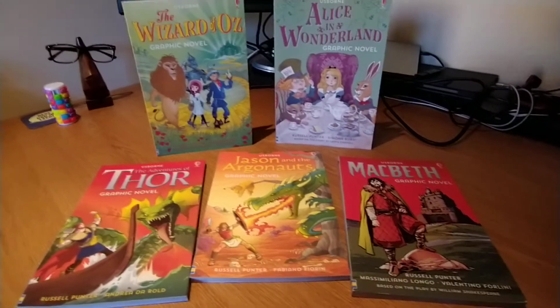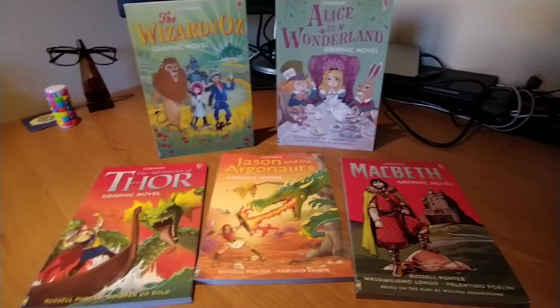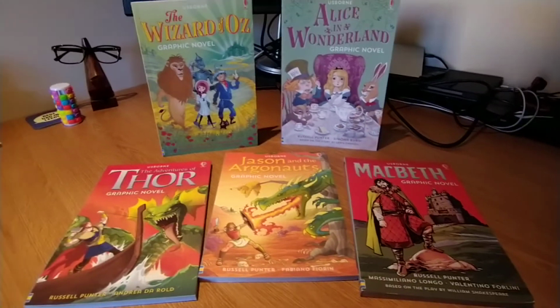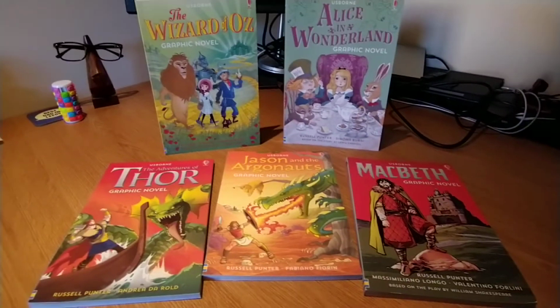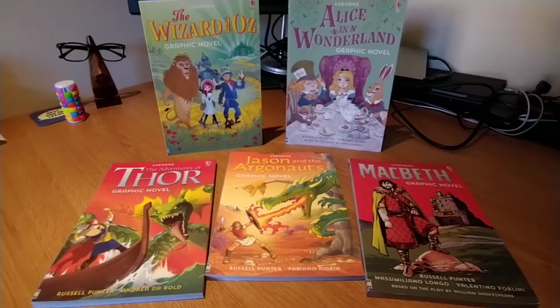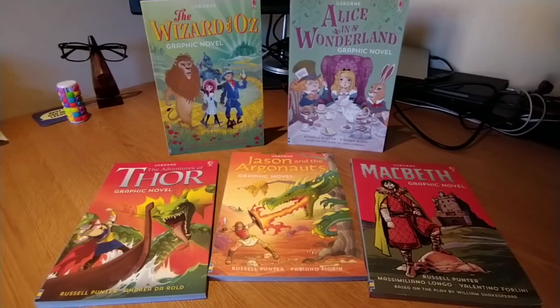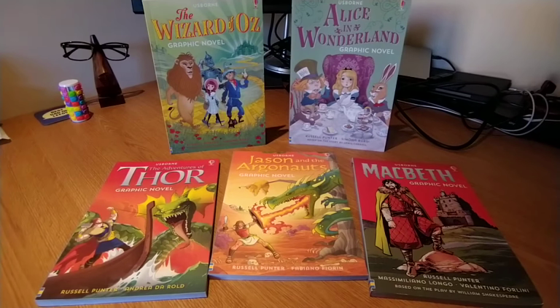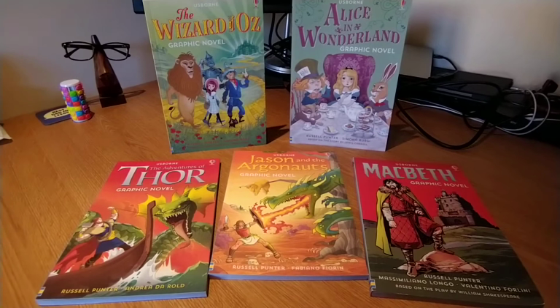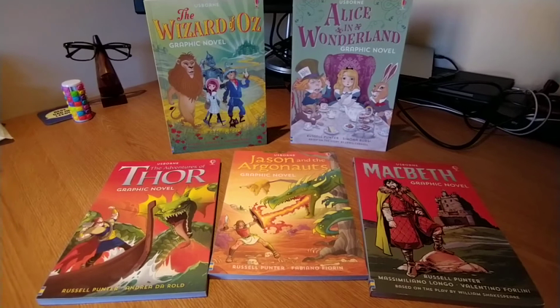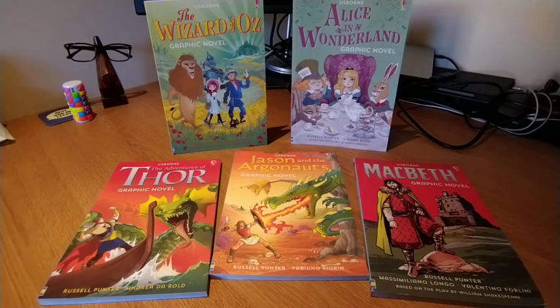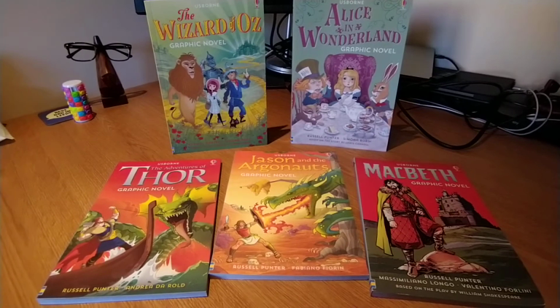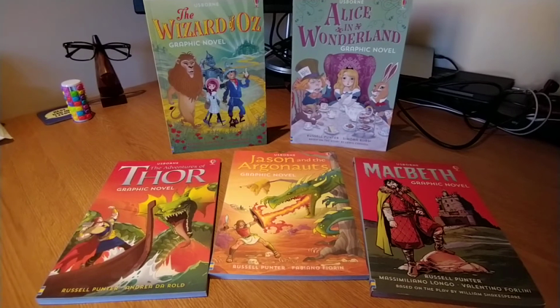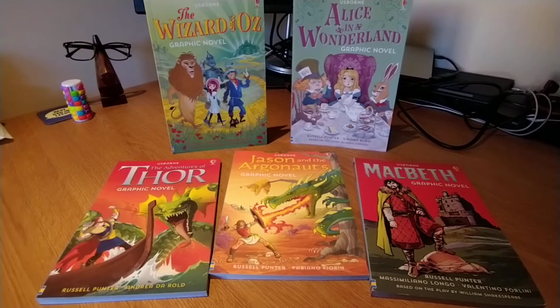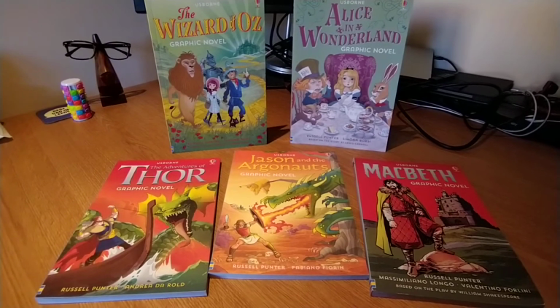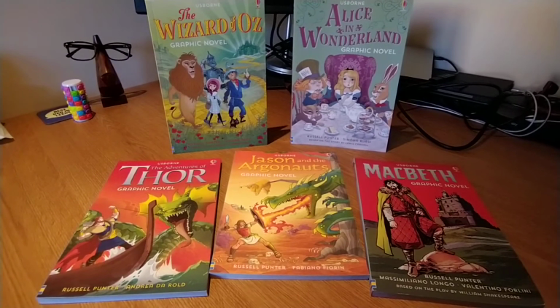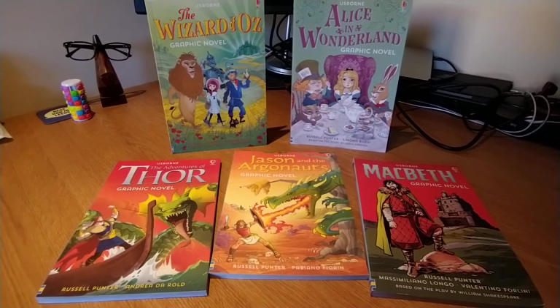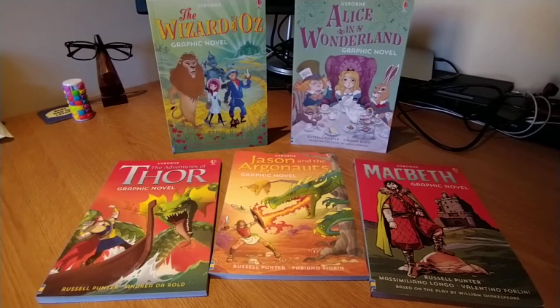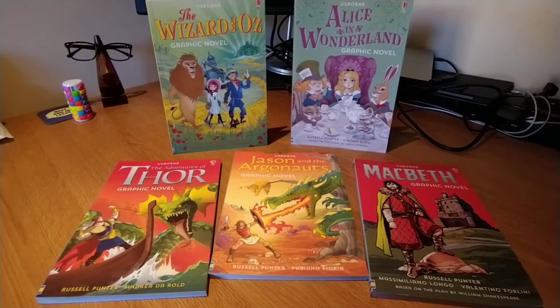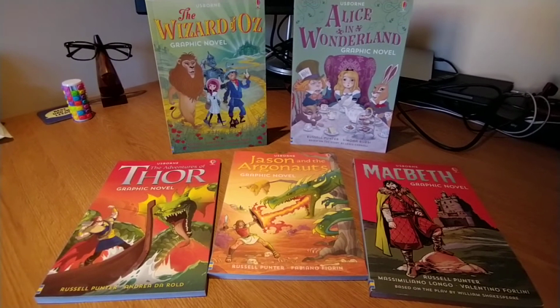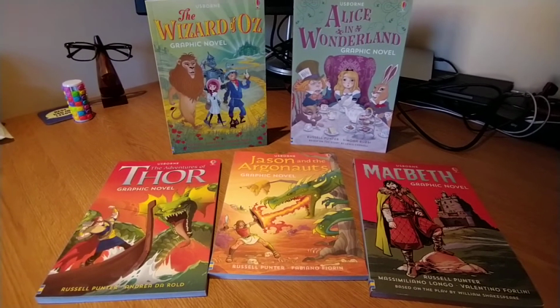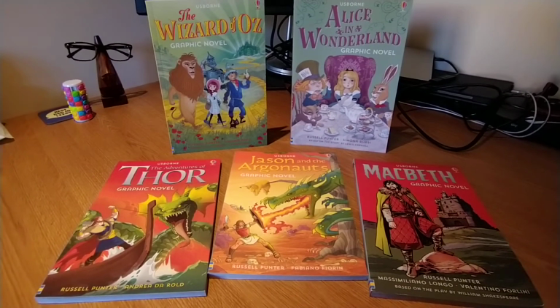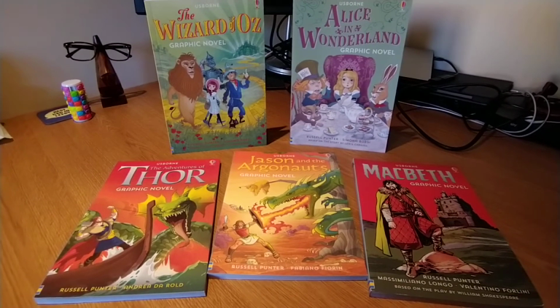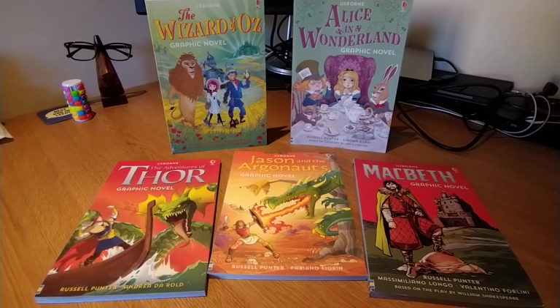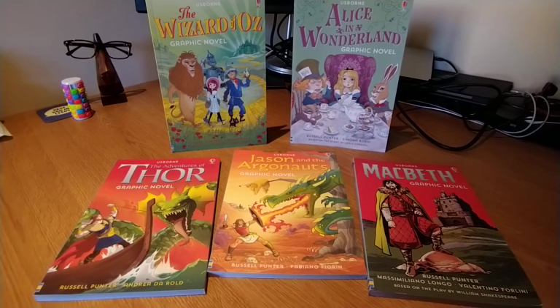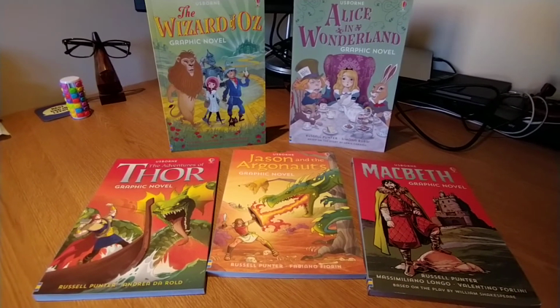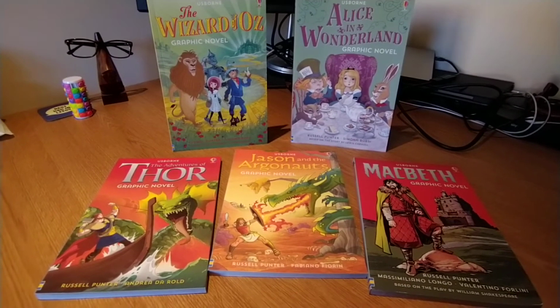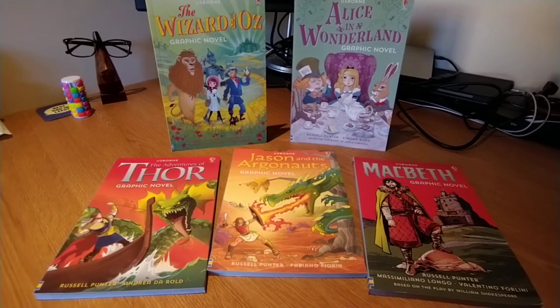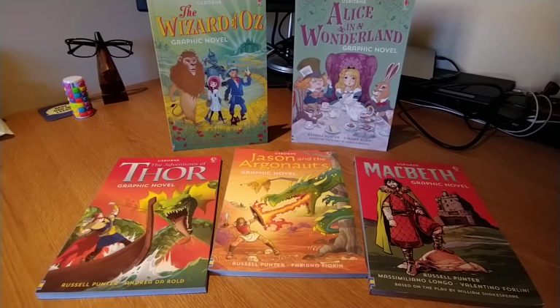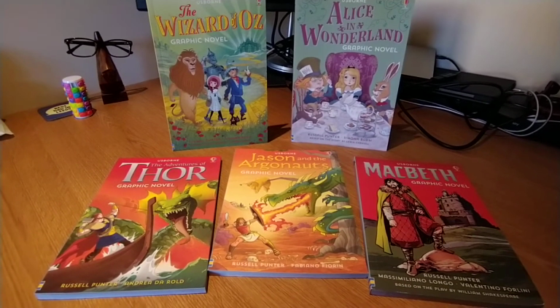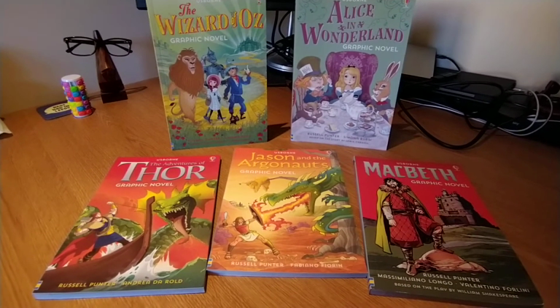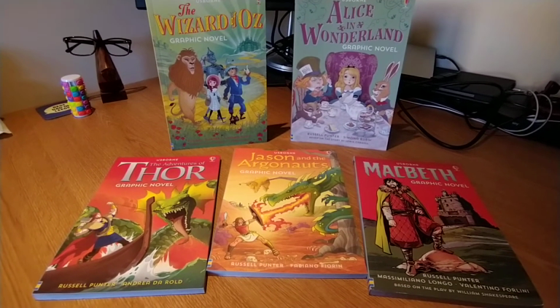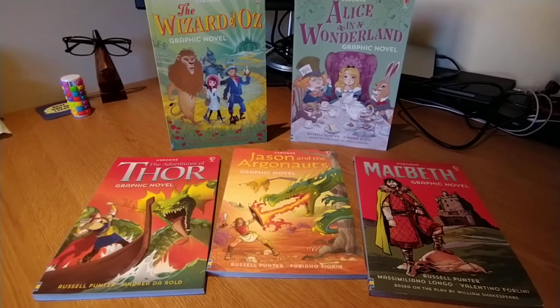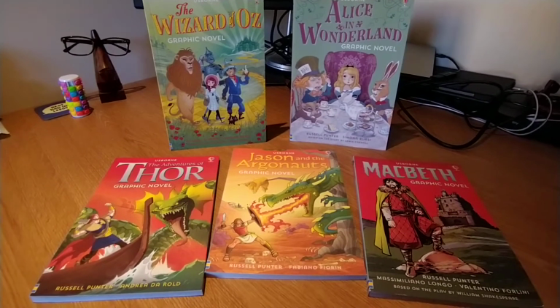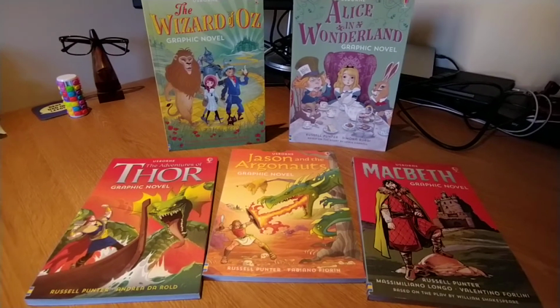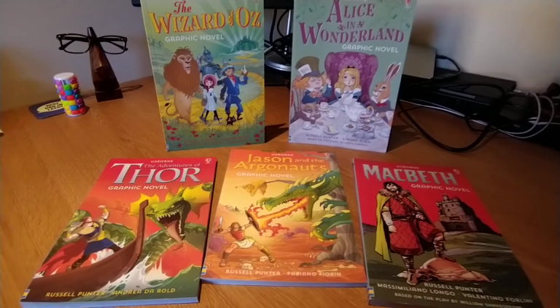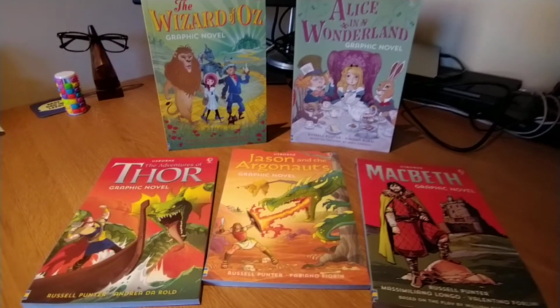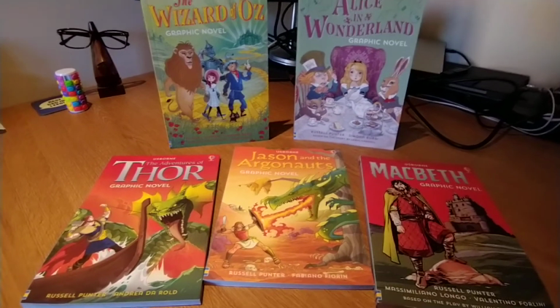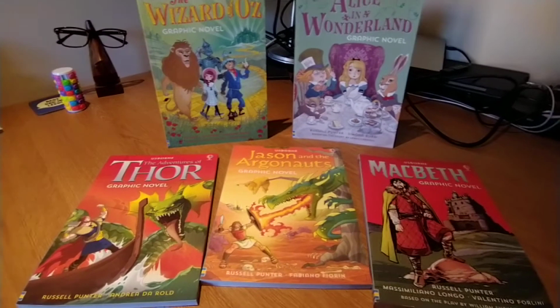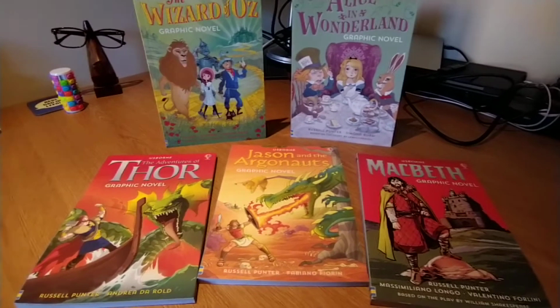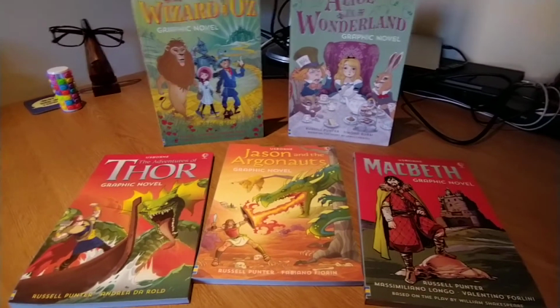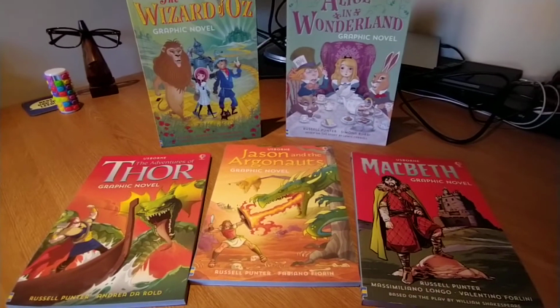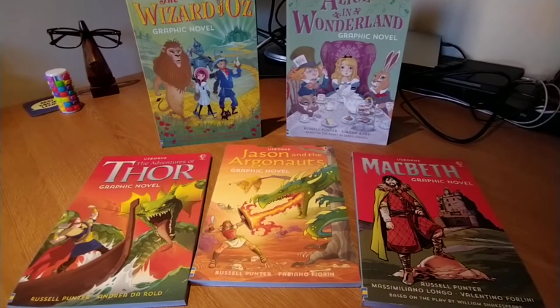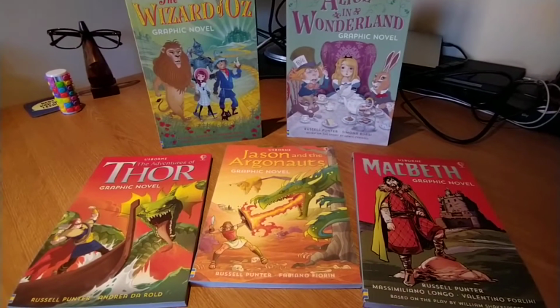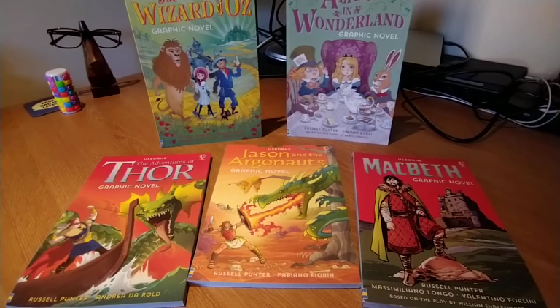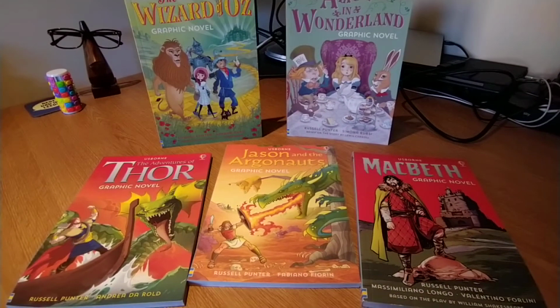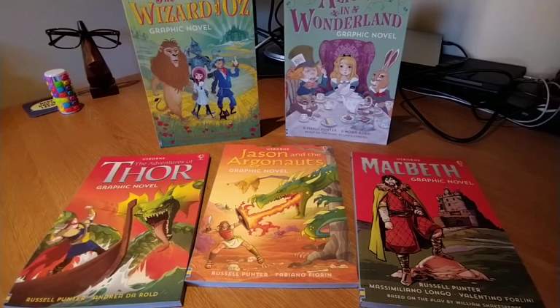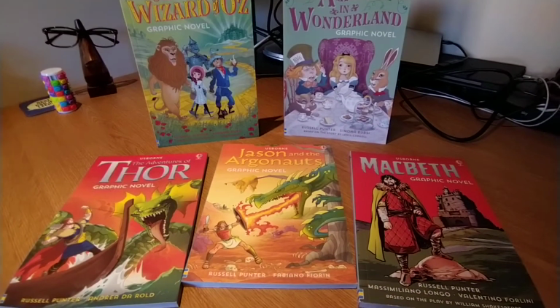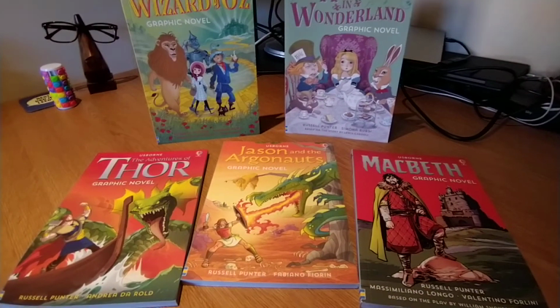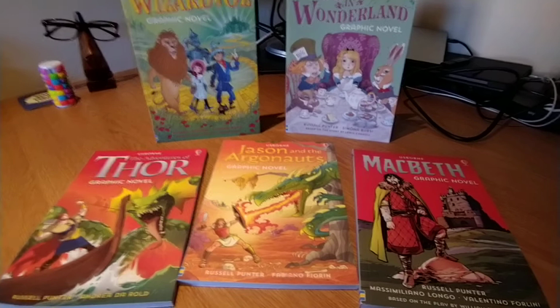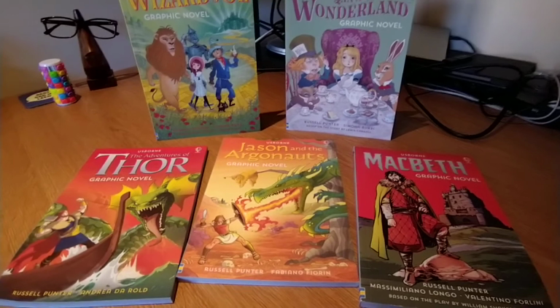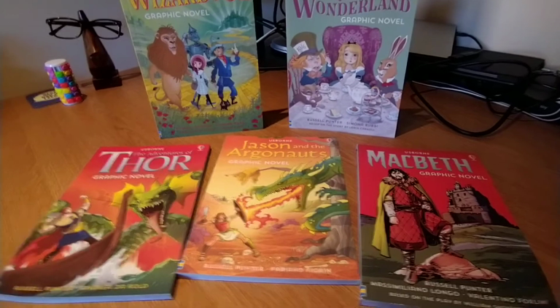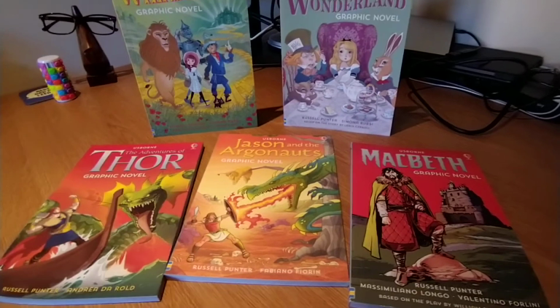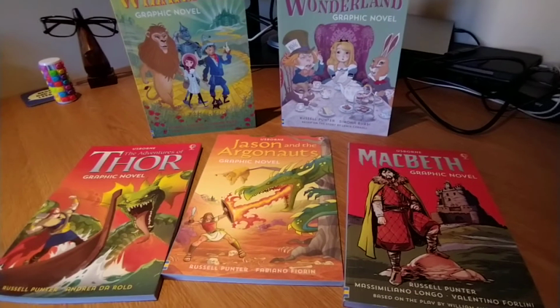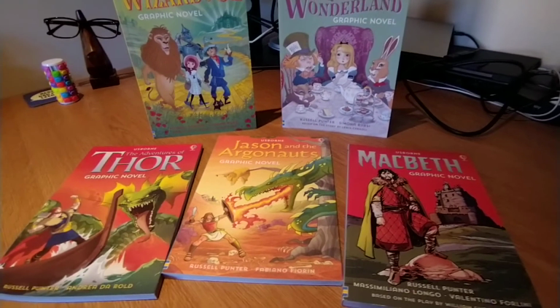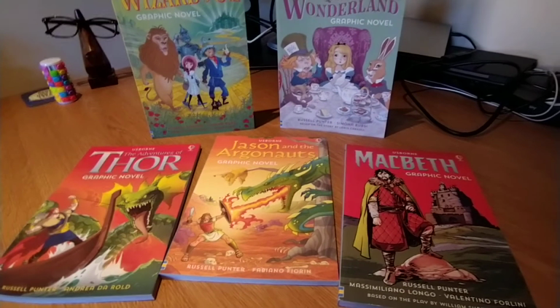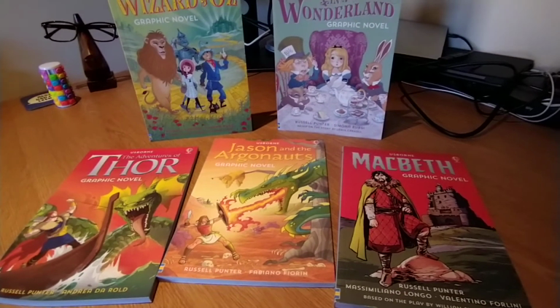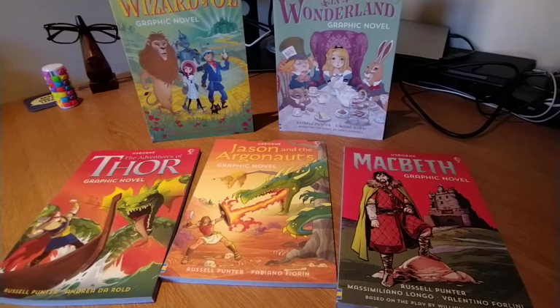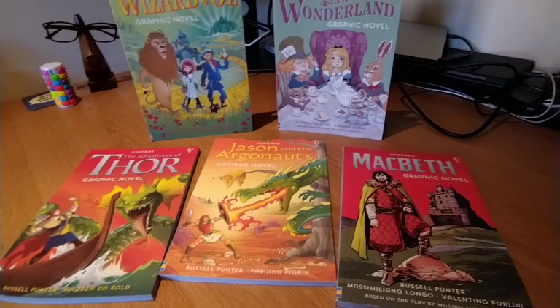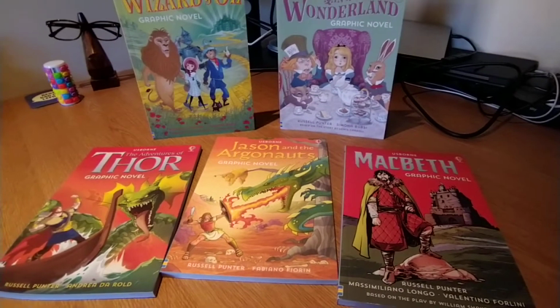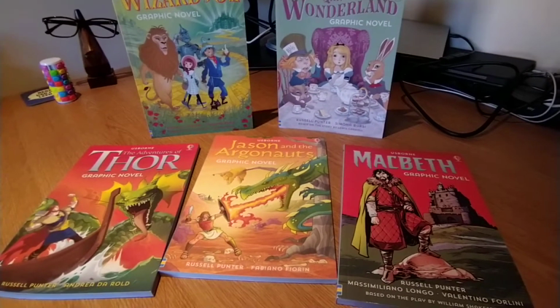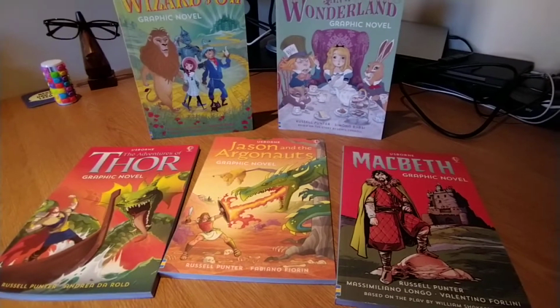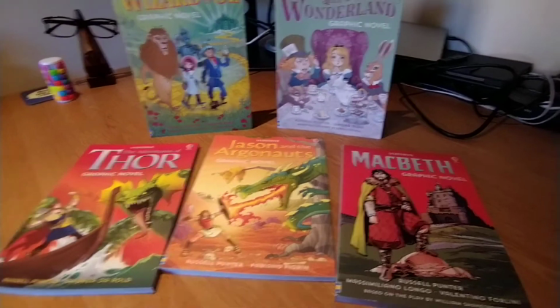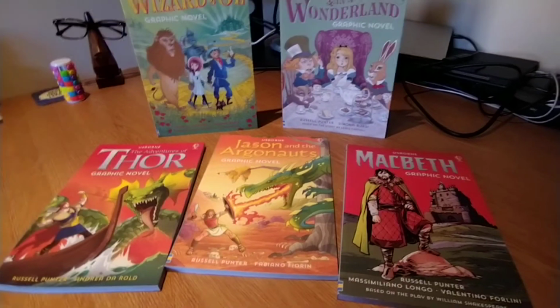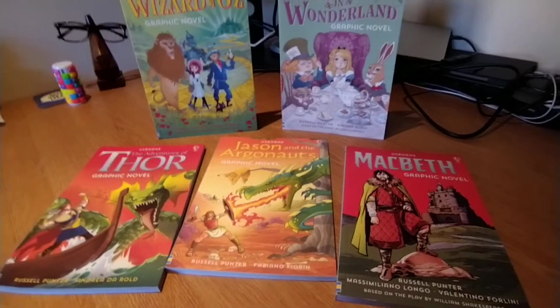The titles I've got today here are The Wizard of Oz, Alice in Wonderland, Thor, Jason and the Argonauts and Macbeth. They're all the classics.